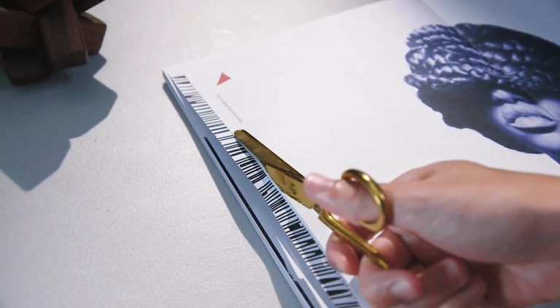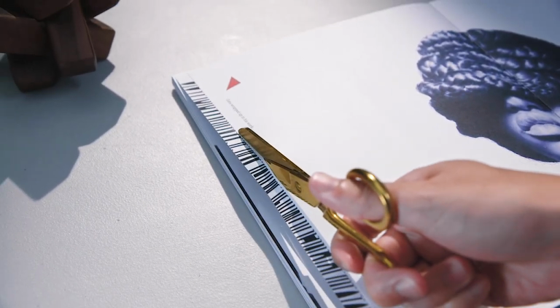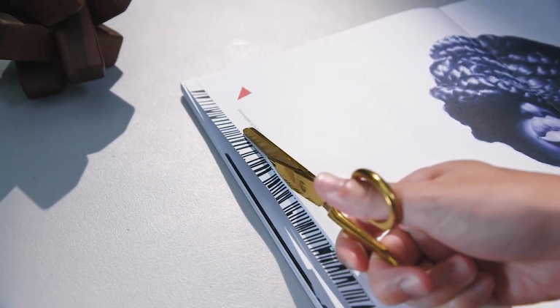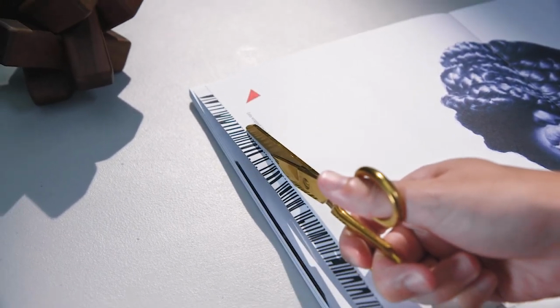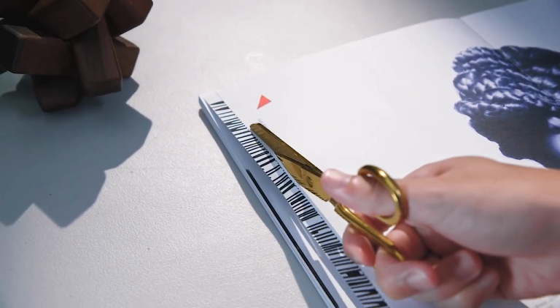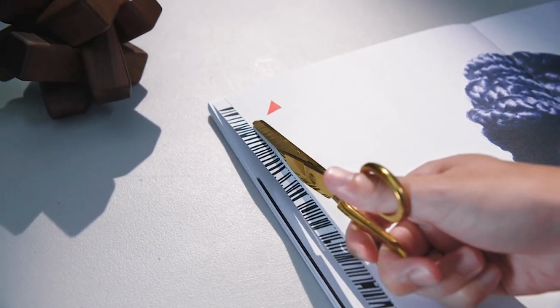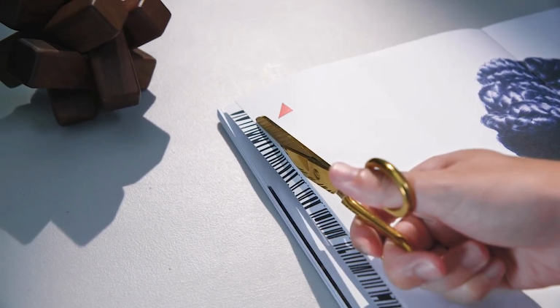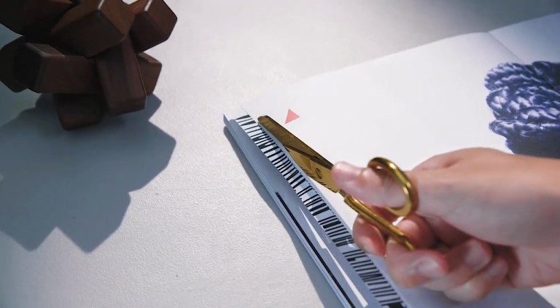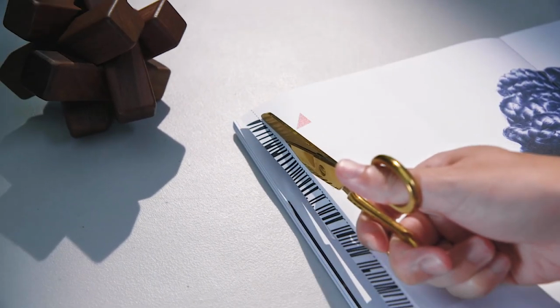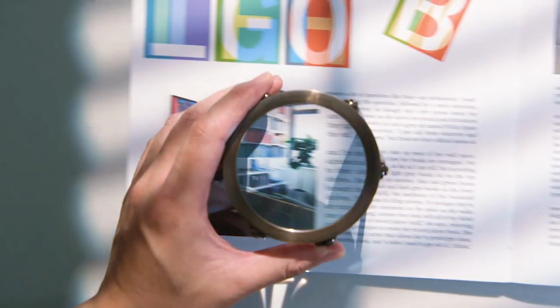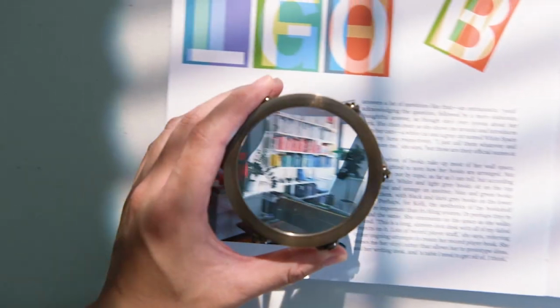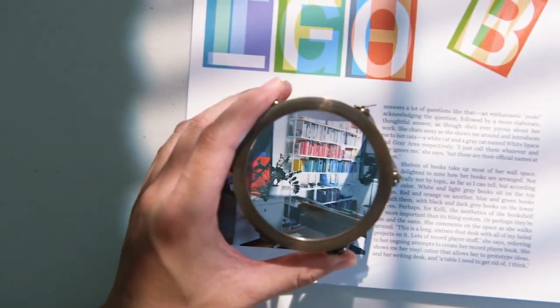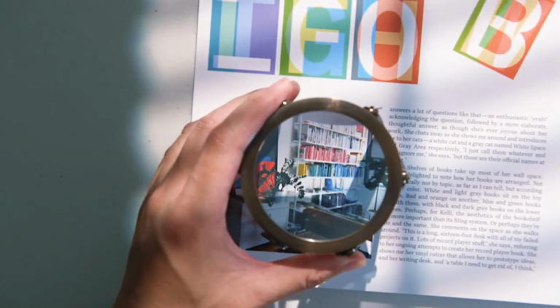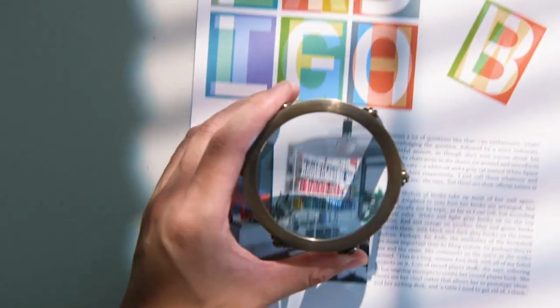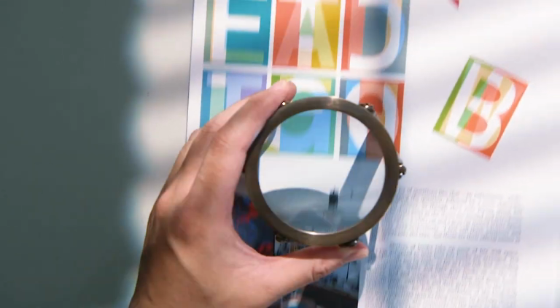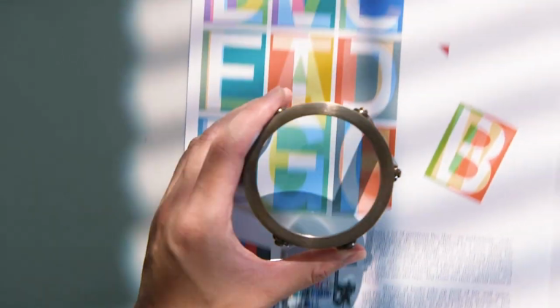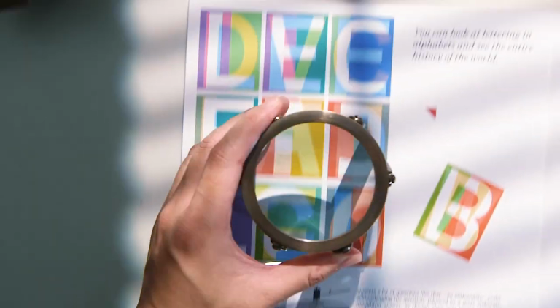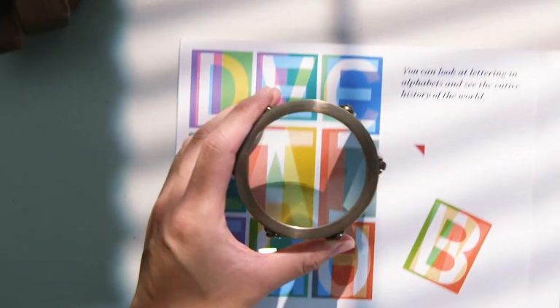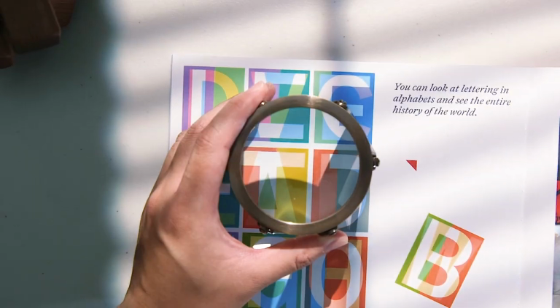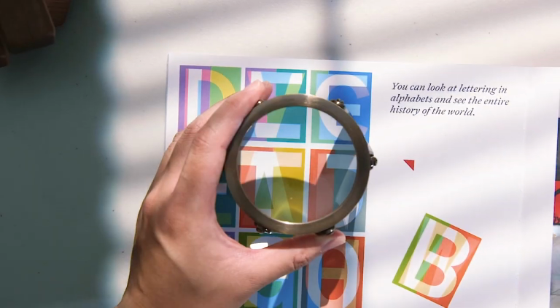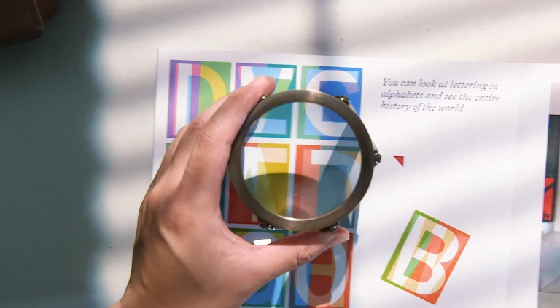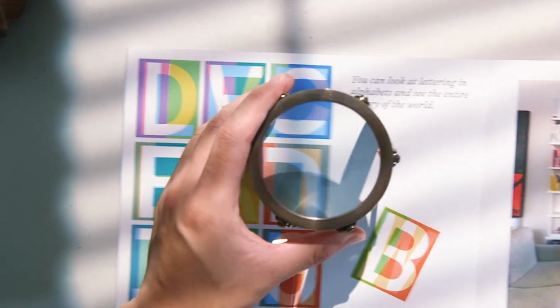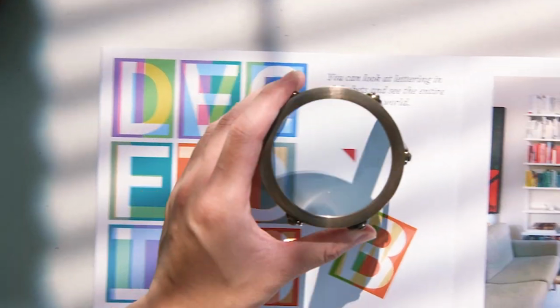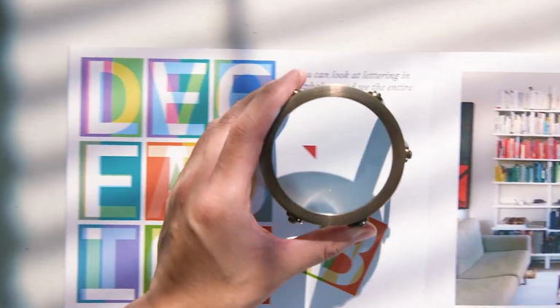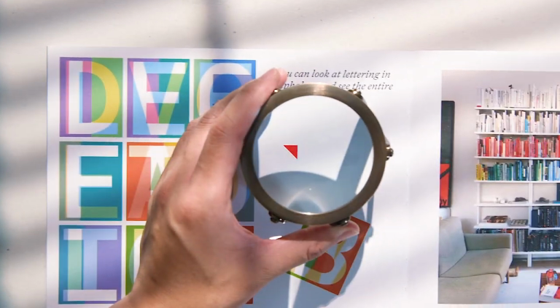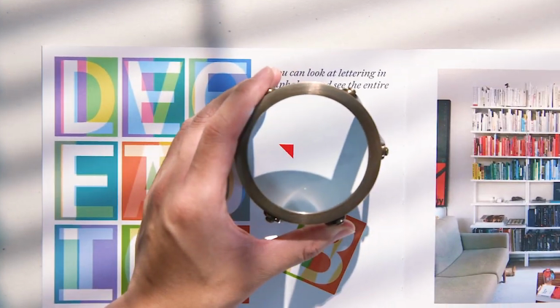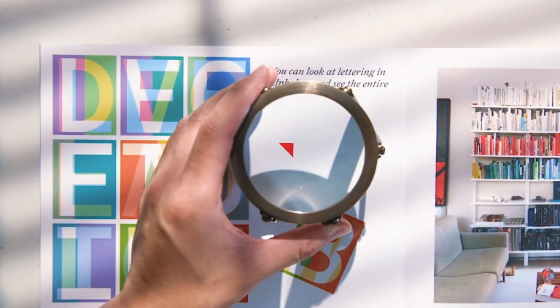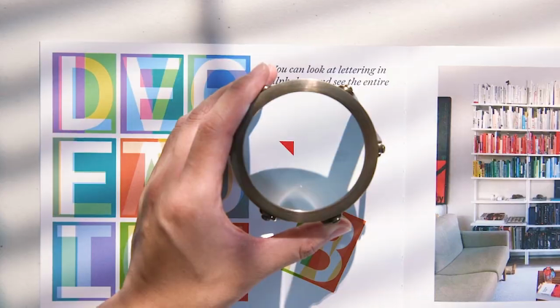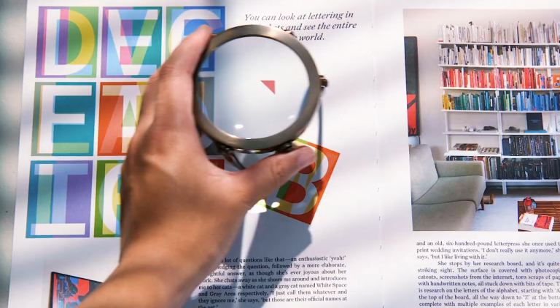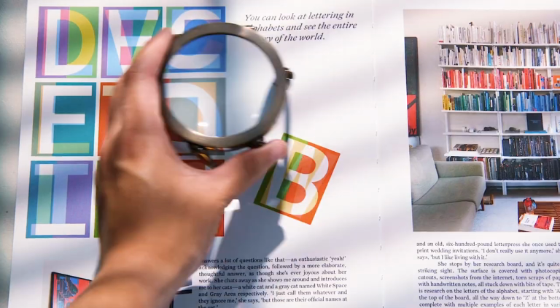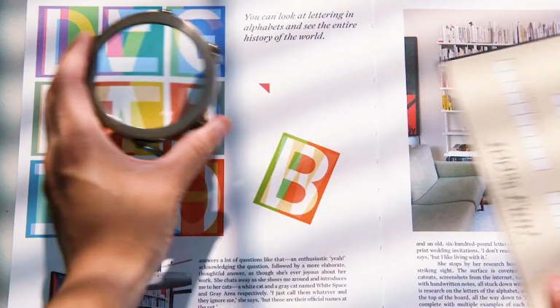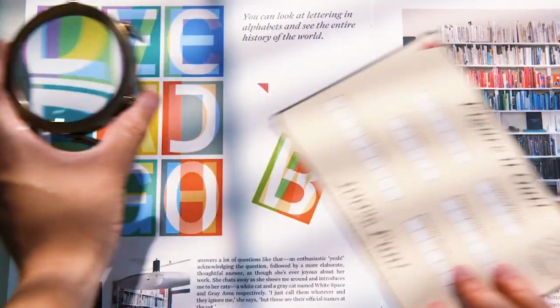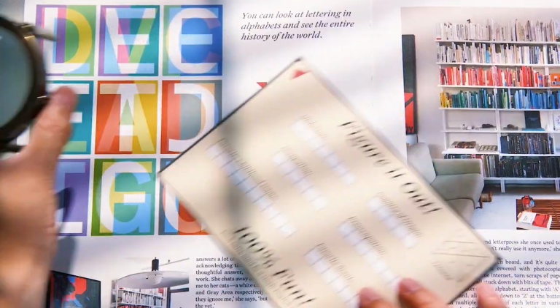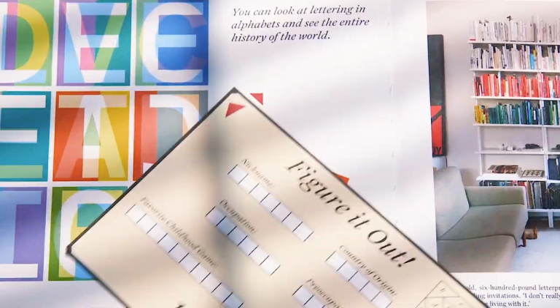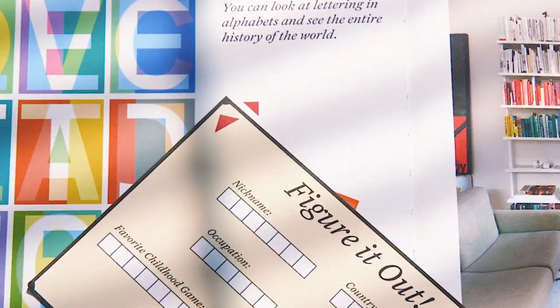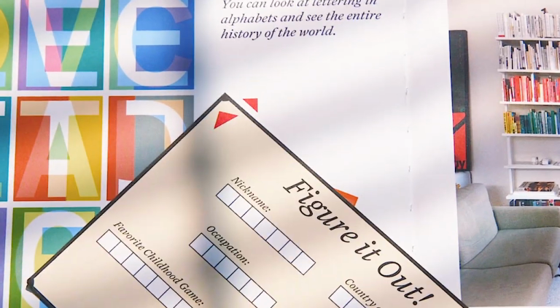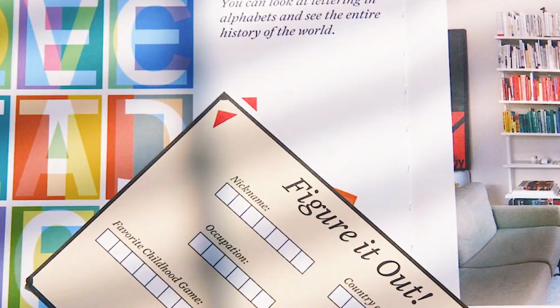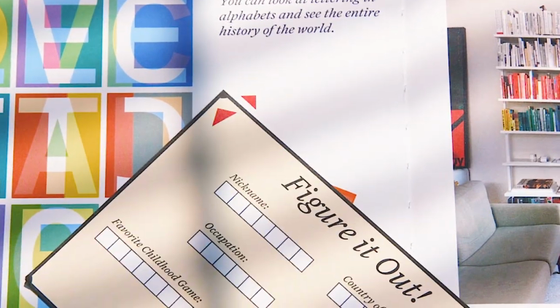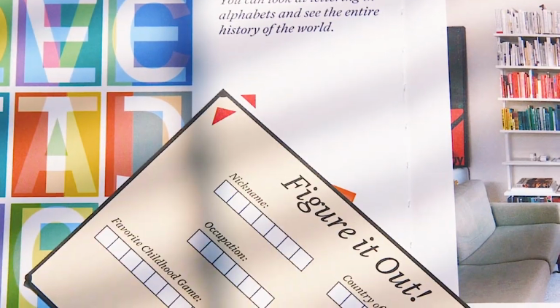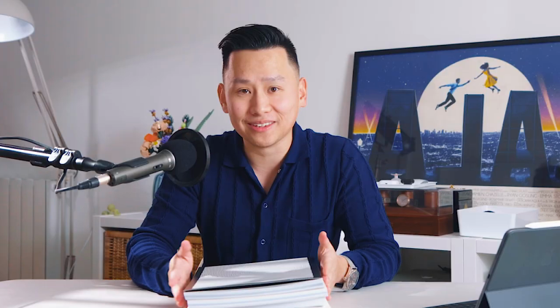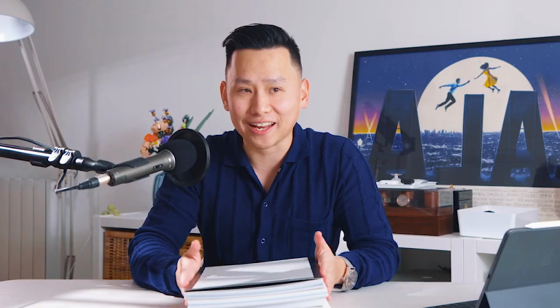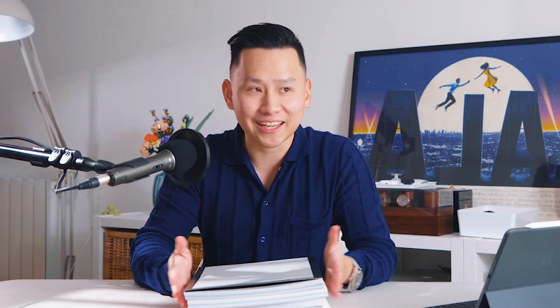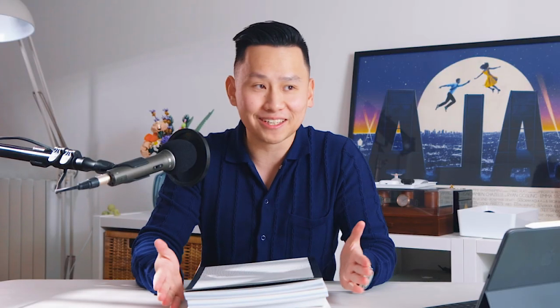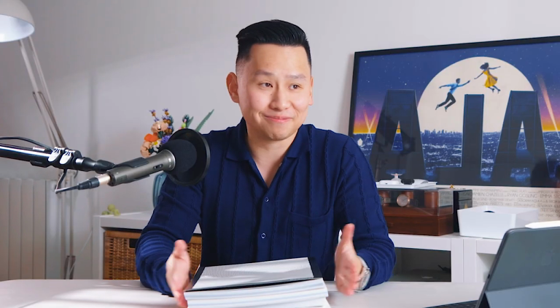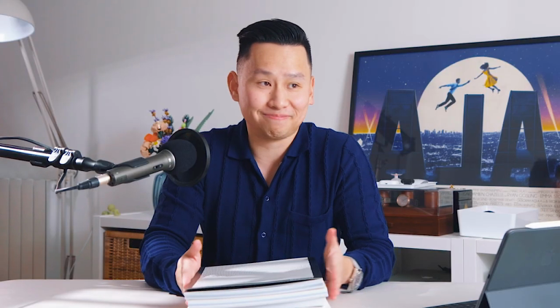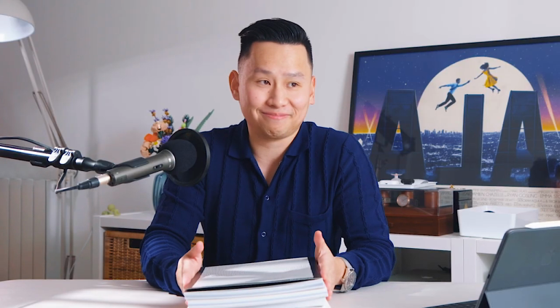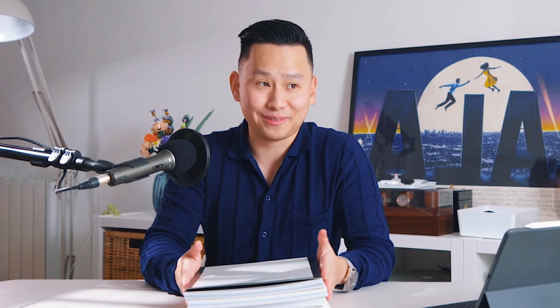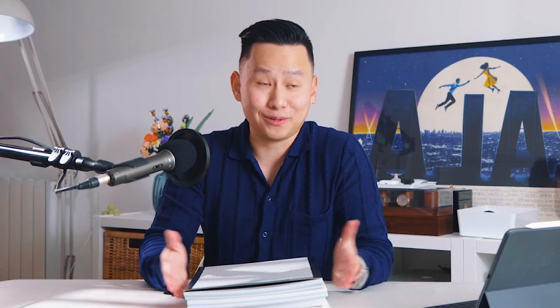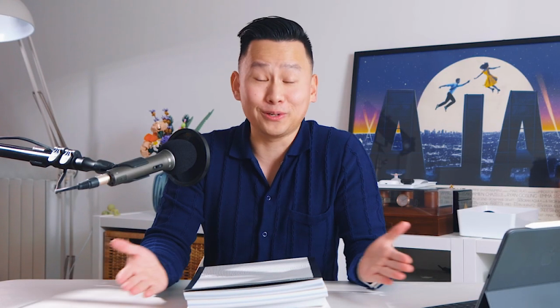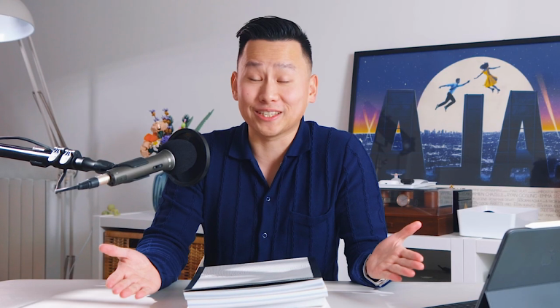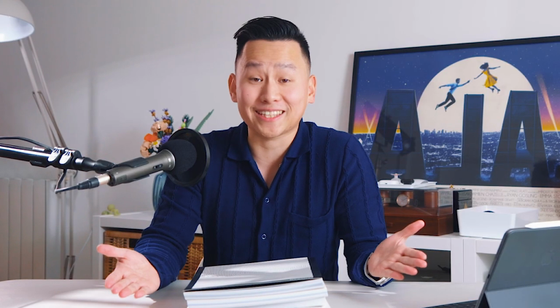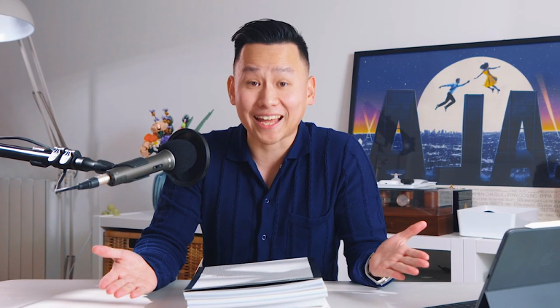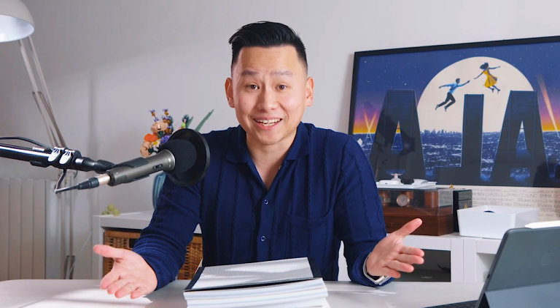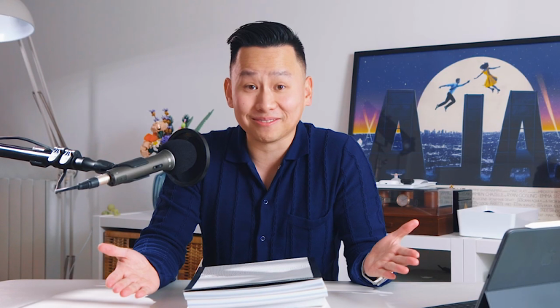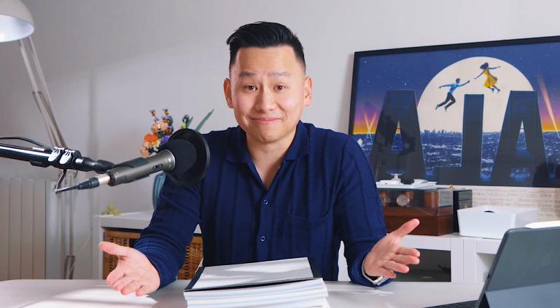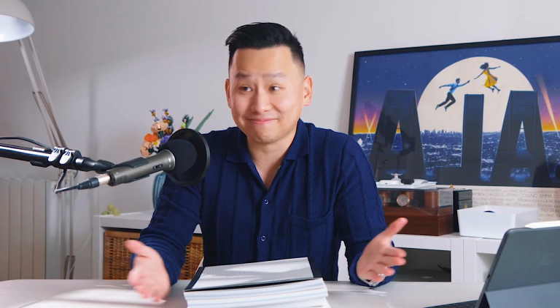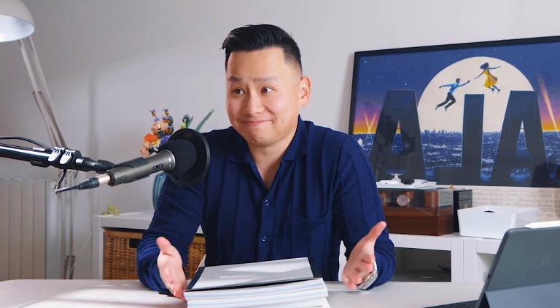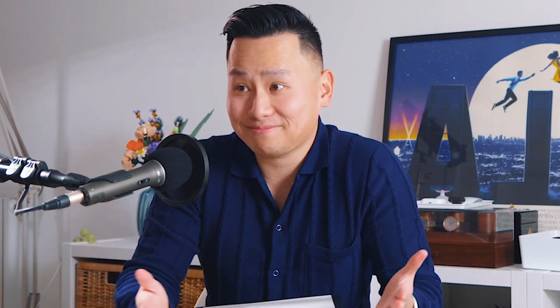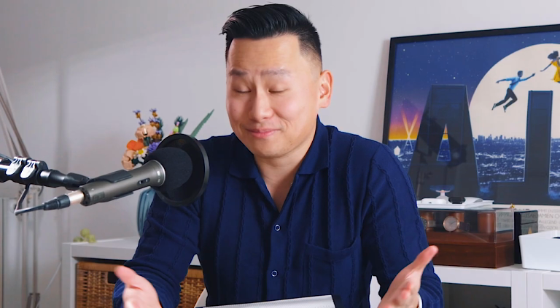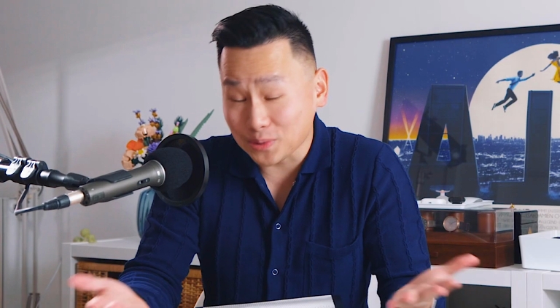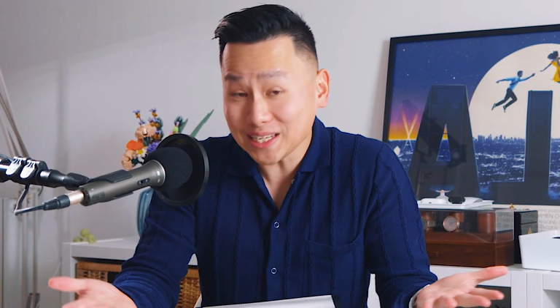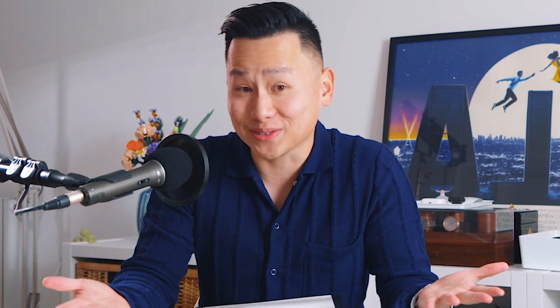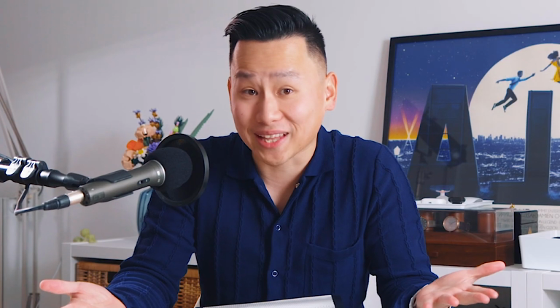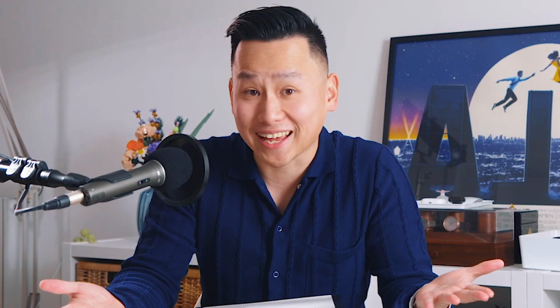There's a hidden puzzle hunt within the articles that will take you around the world. Like, who does that? We do that.